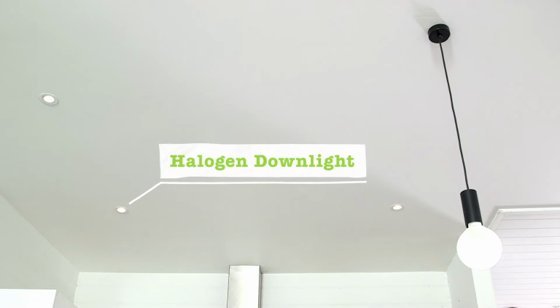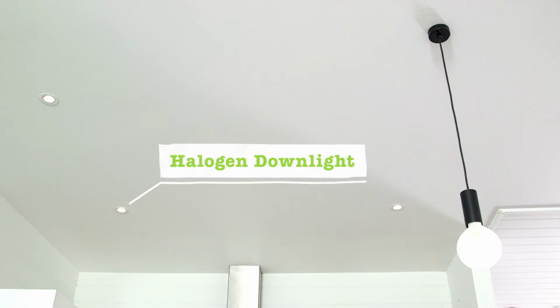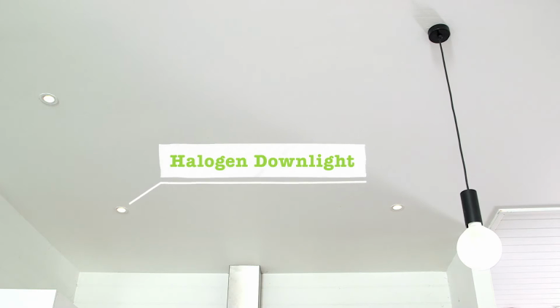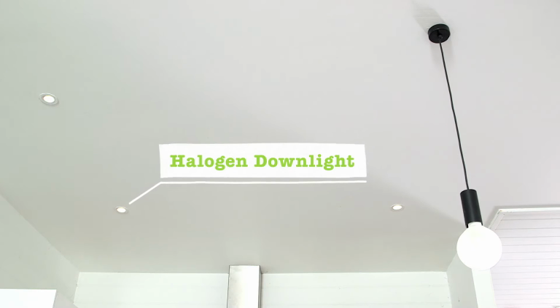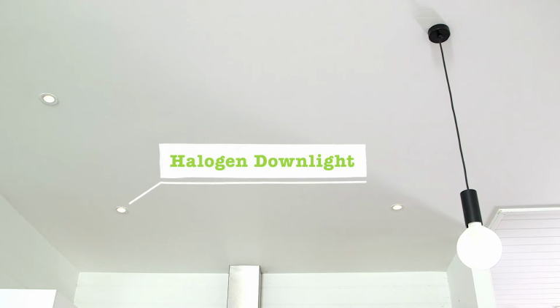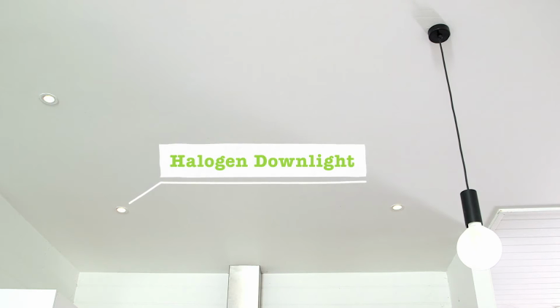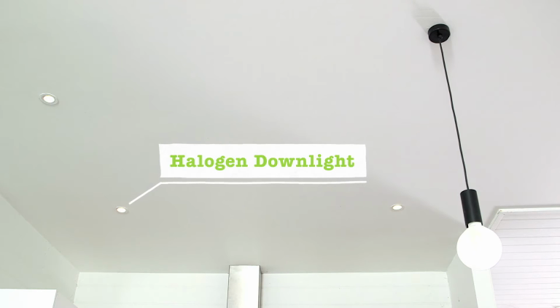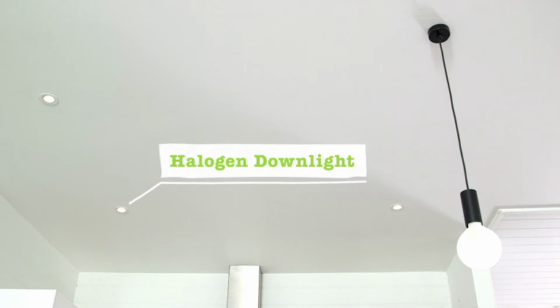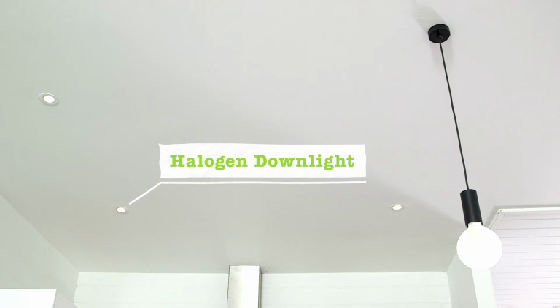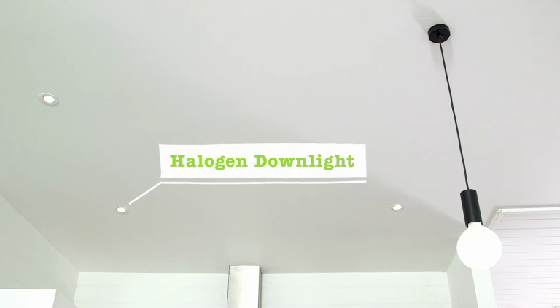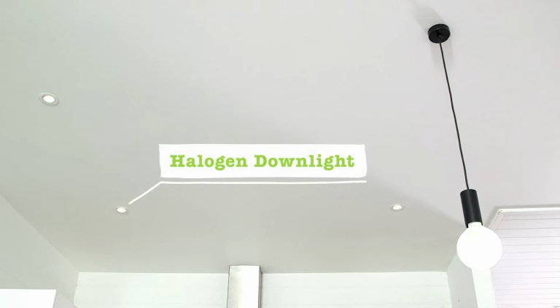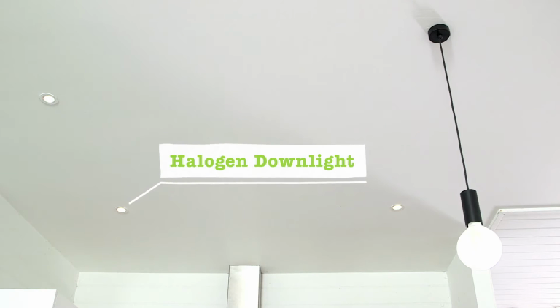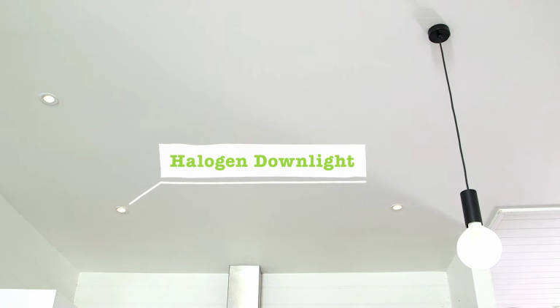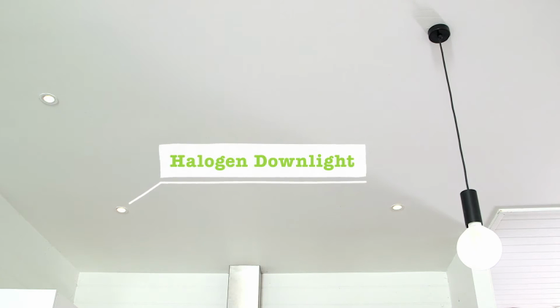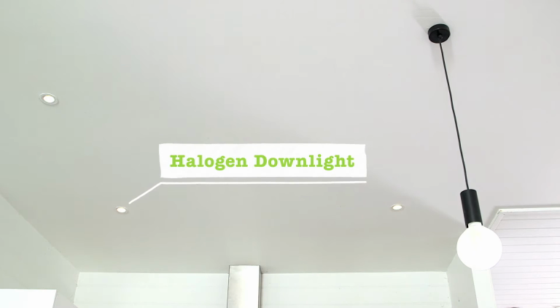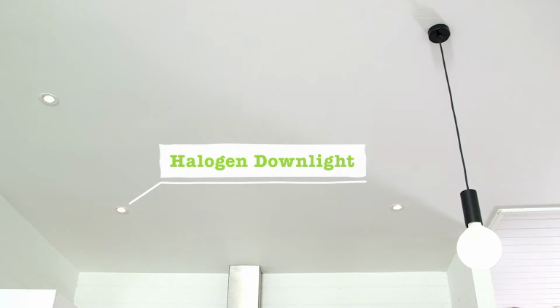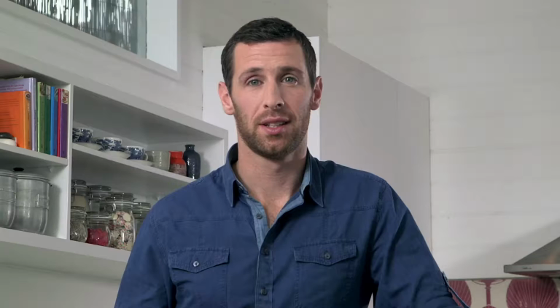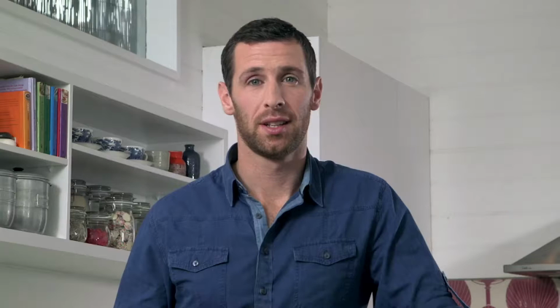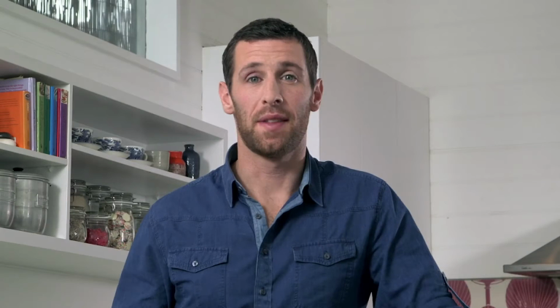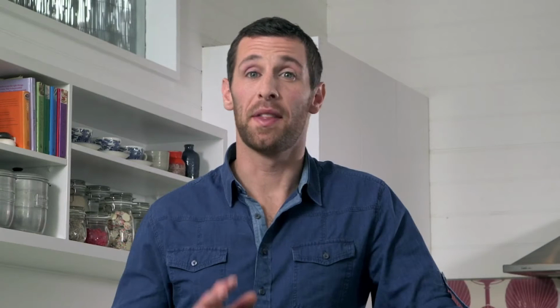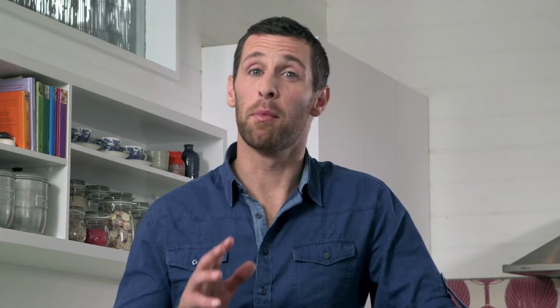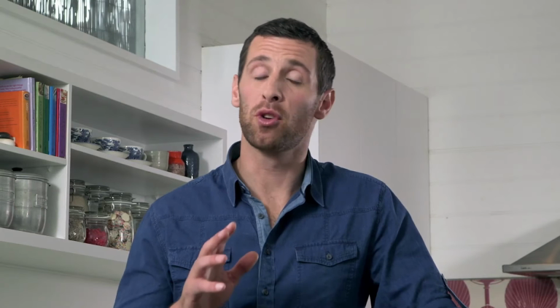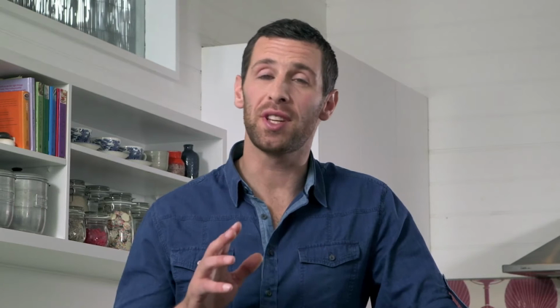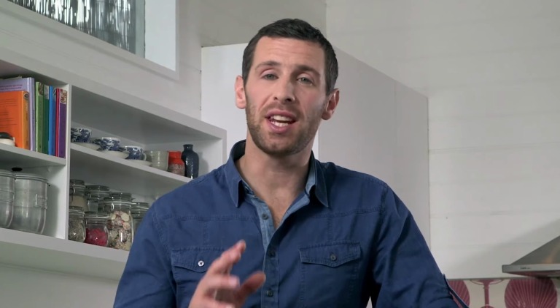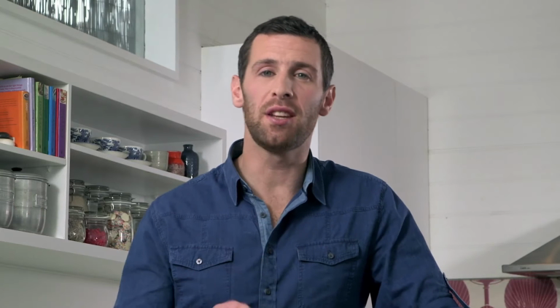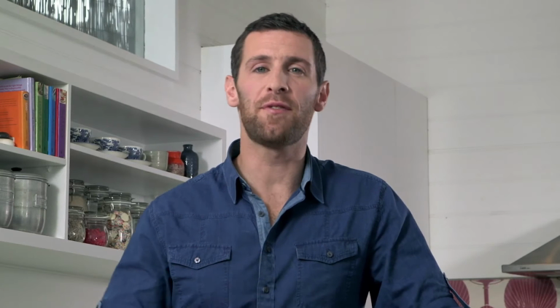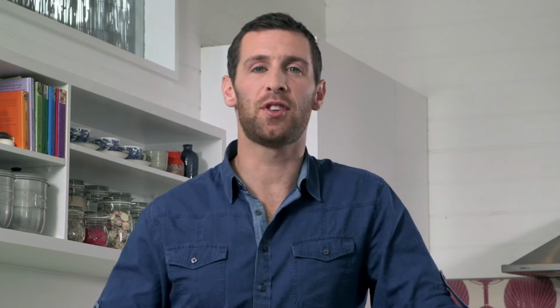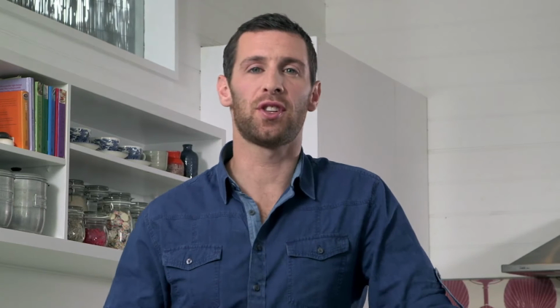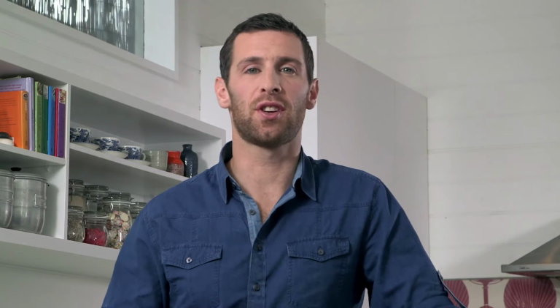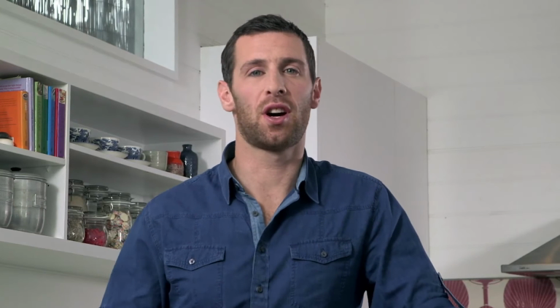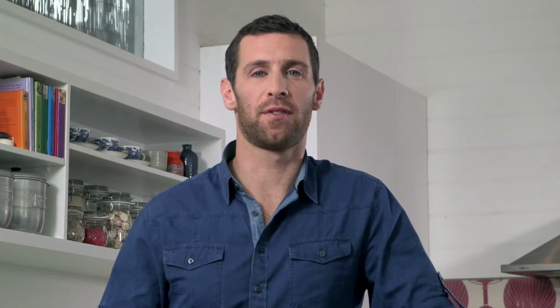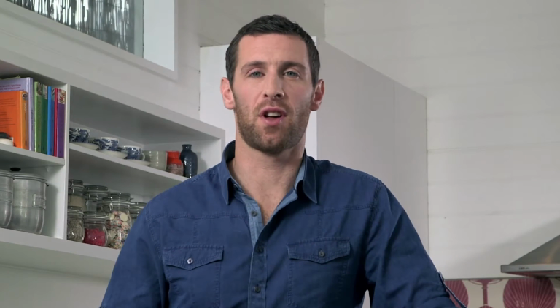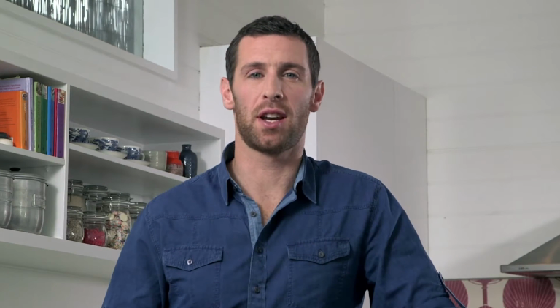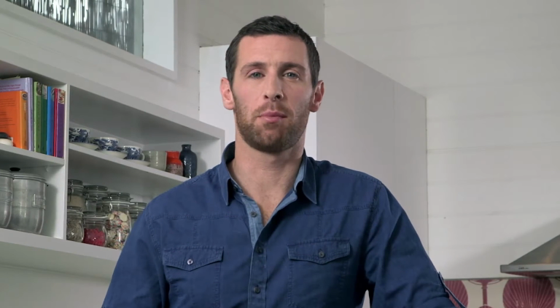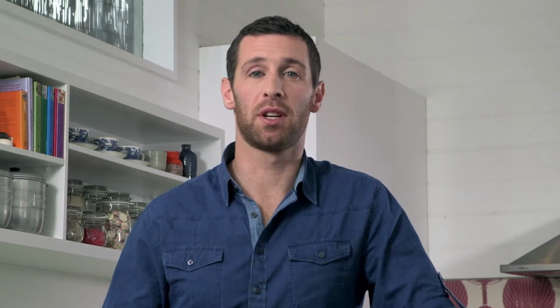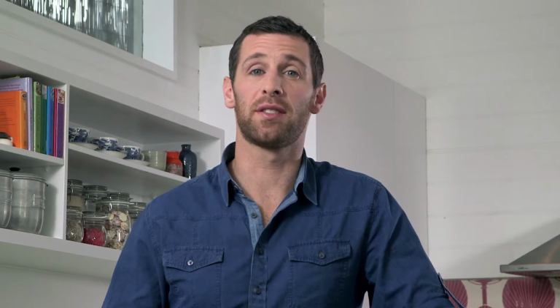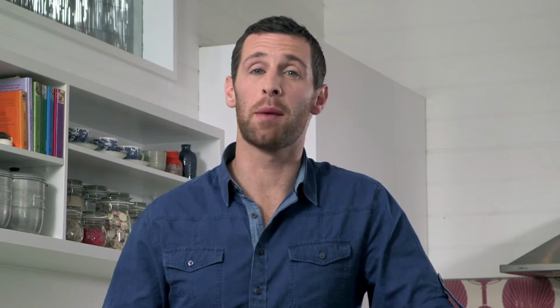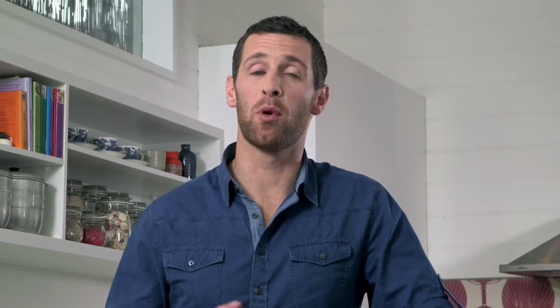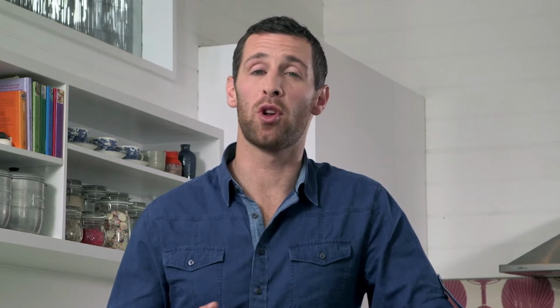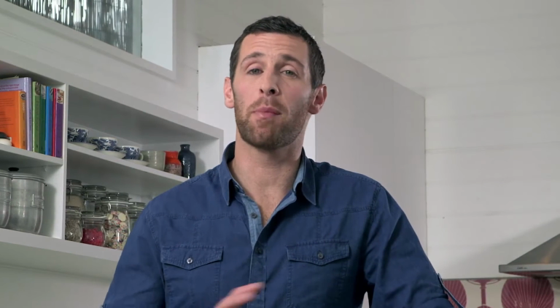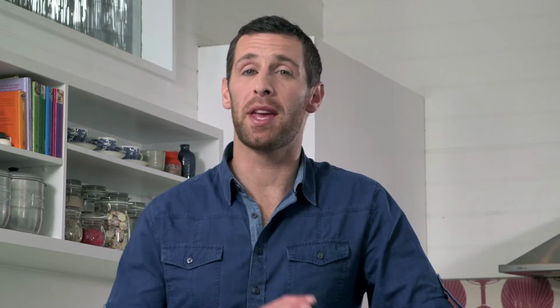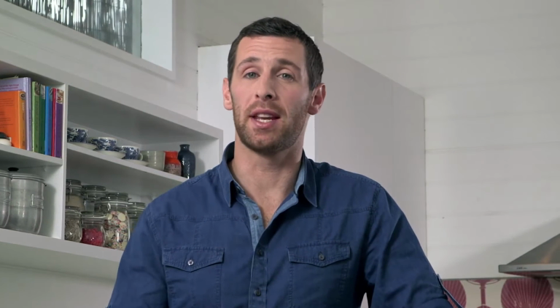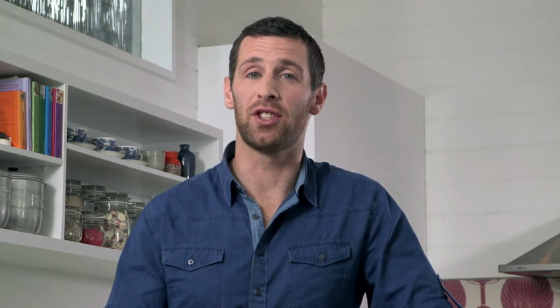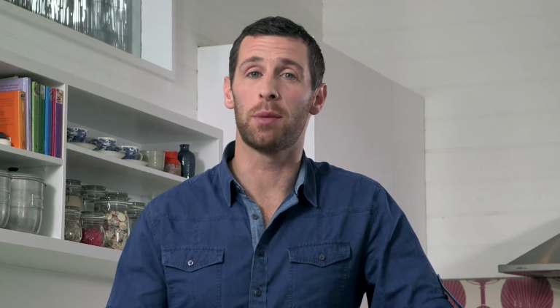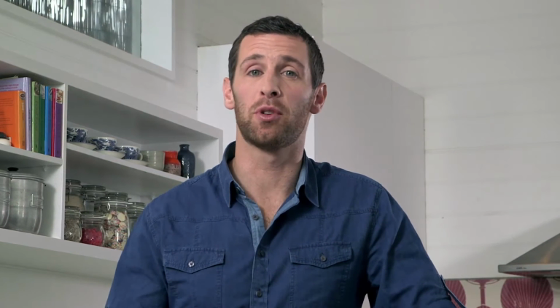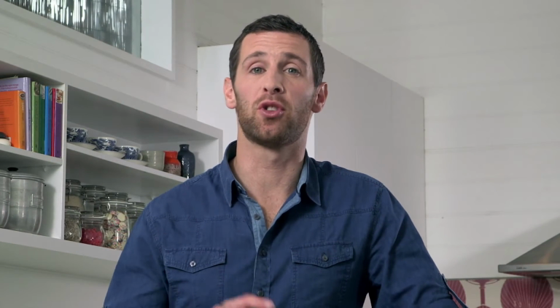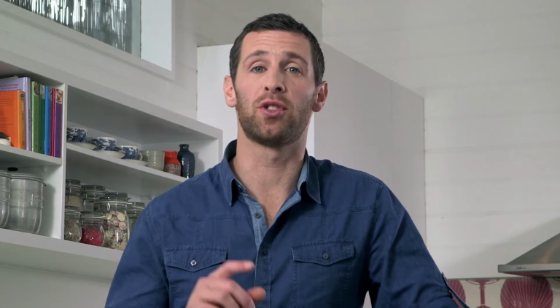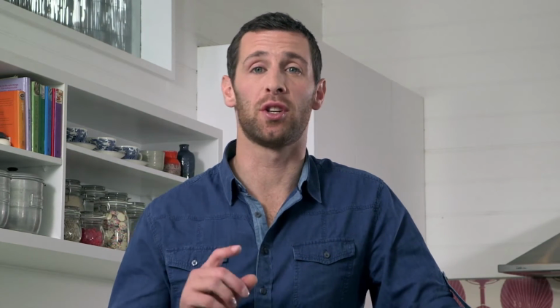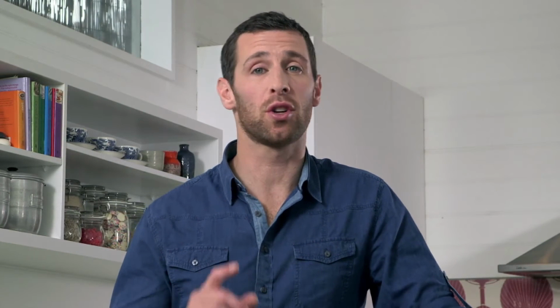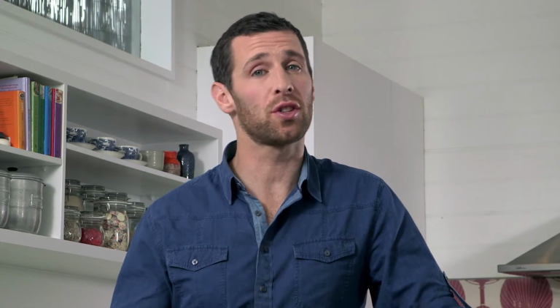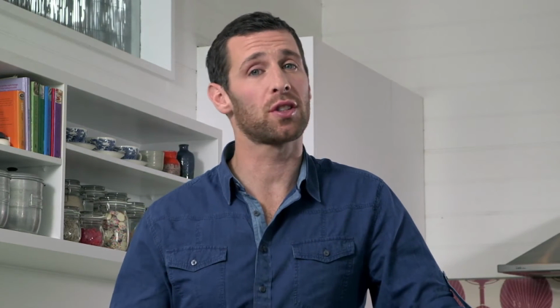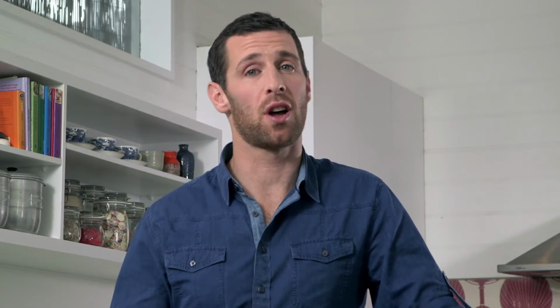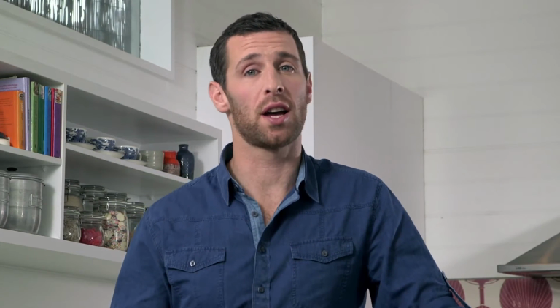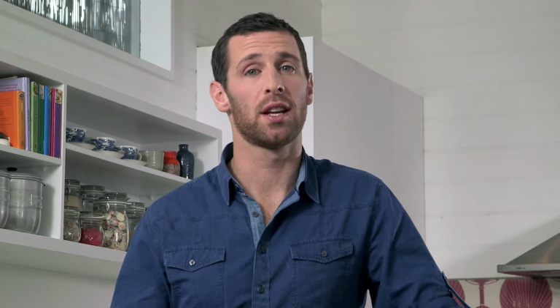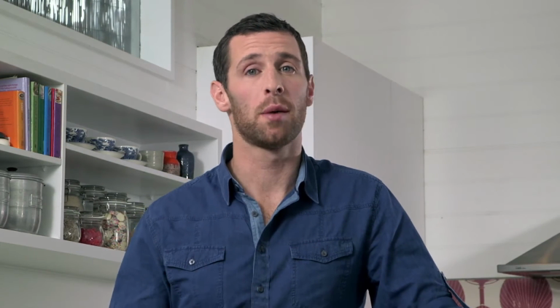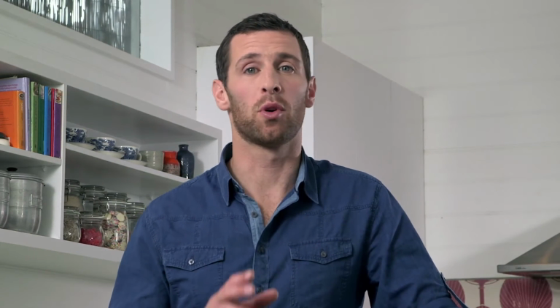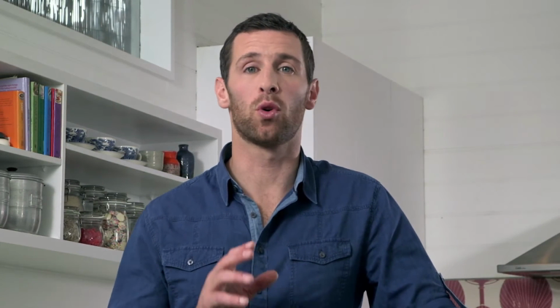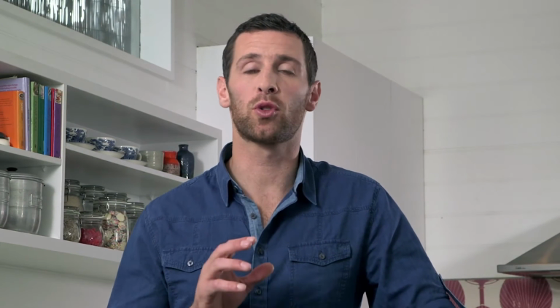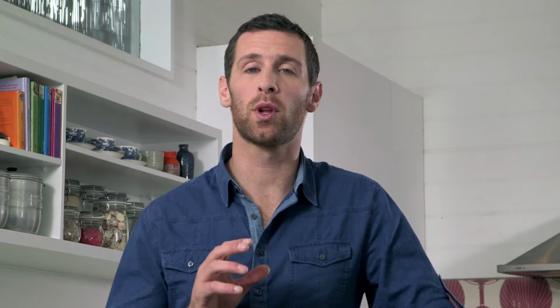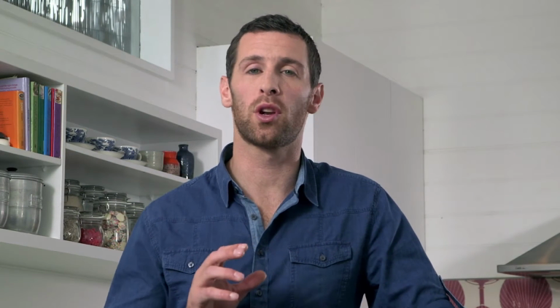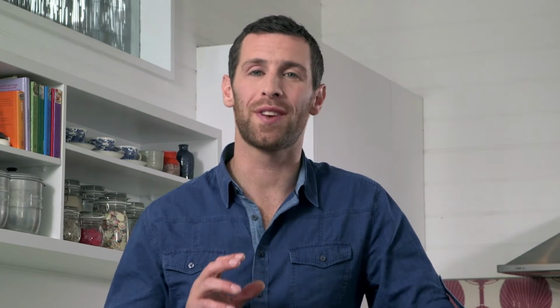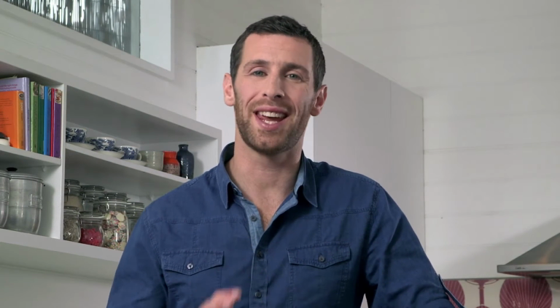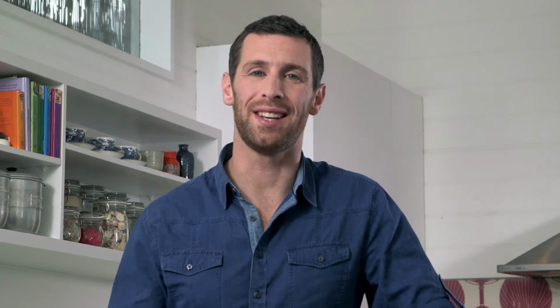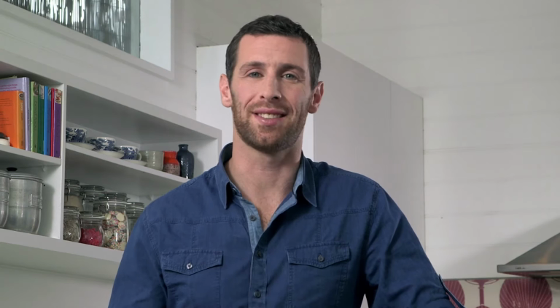There are over 23 million halogen lights in Victoria, and they're the most inefficient kind of lighting because they burn up energy, producing not just light, but also a lot of heat.